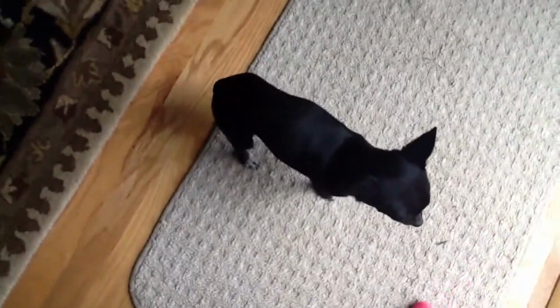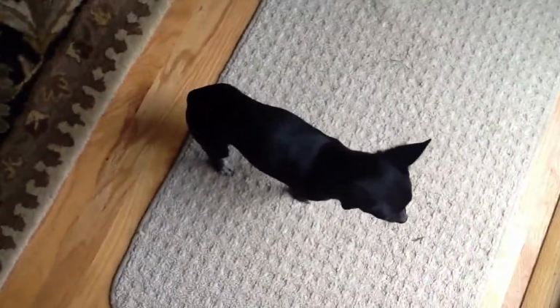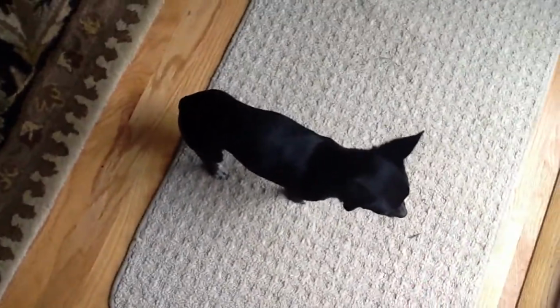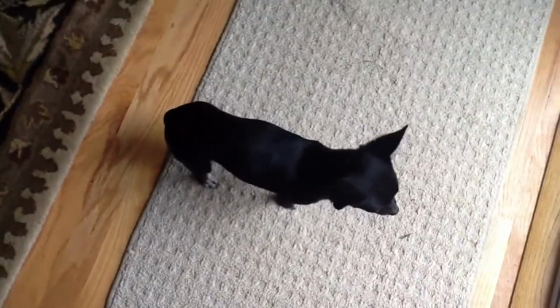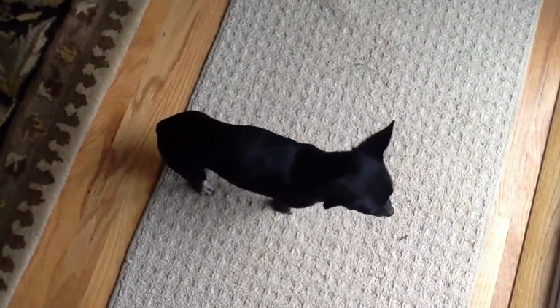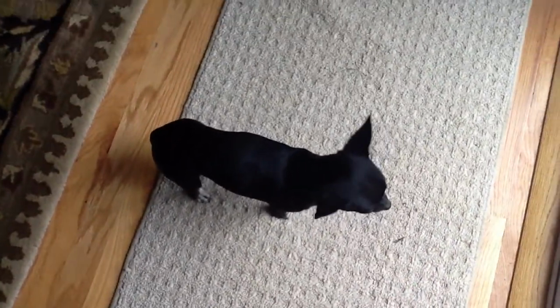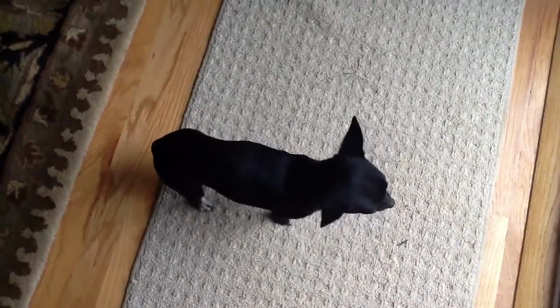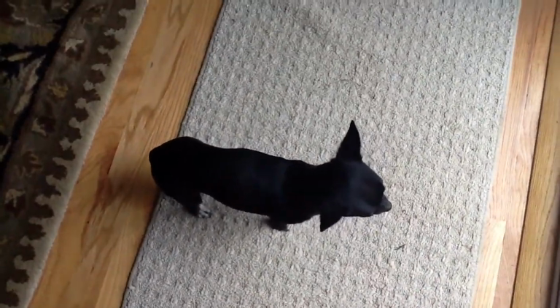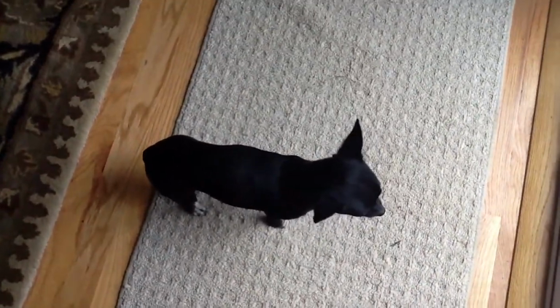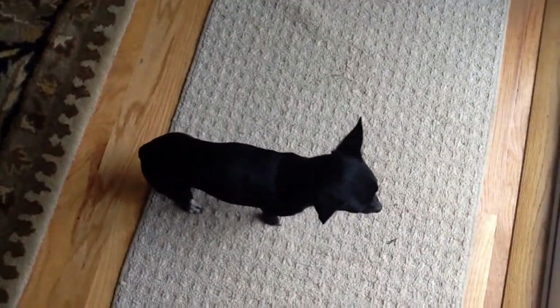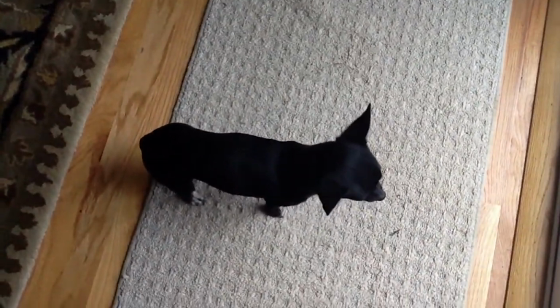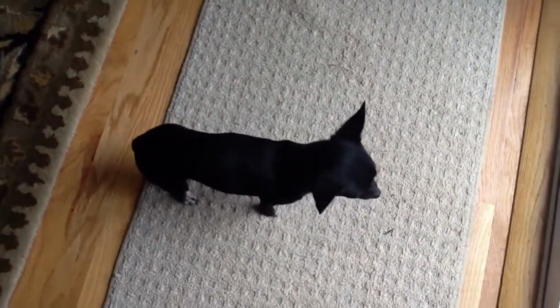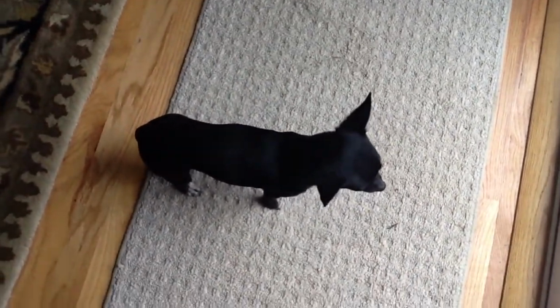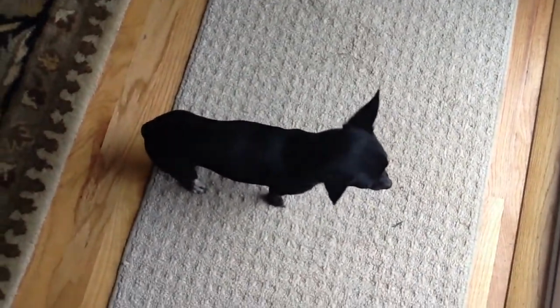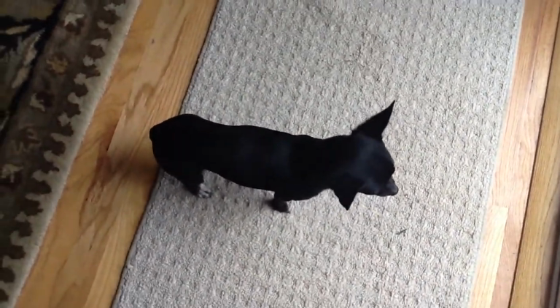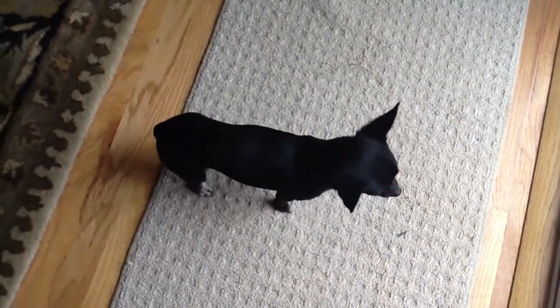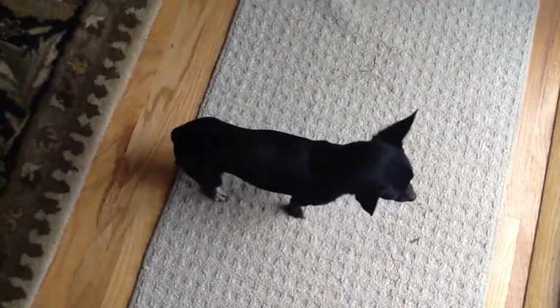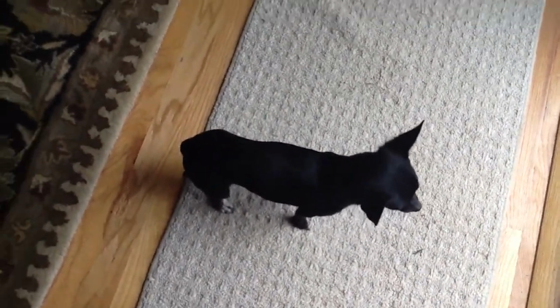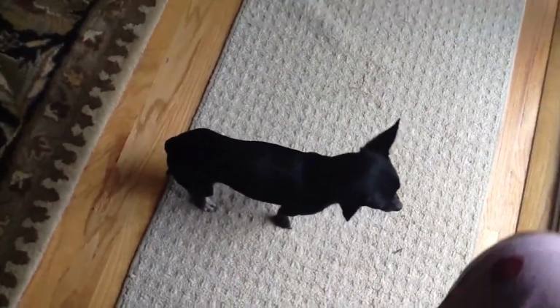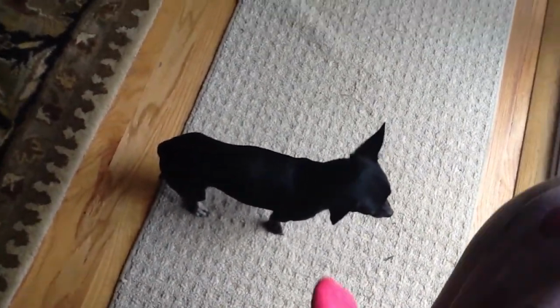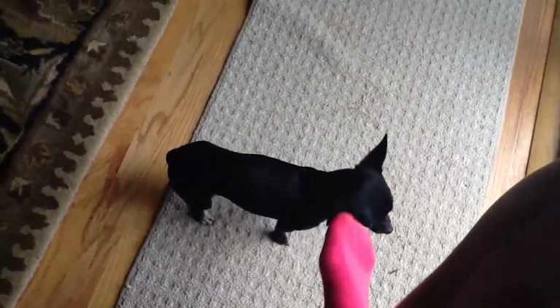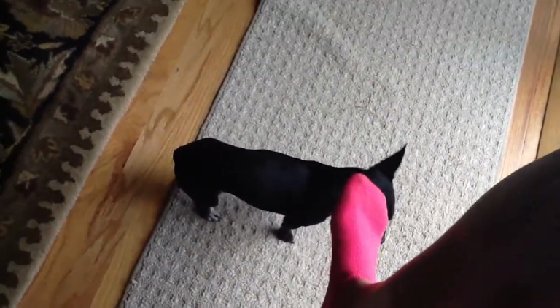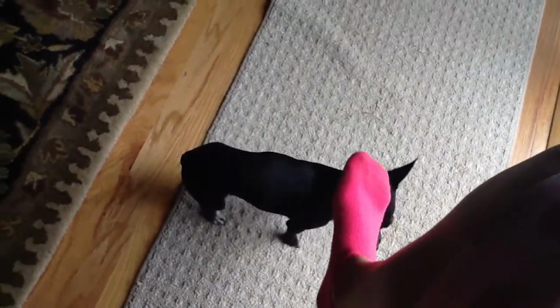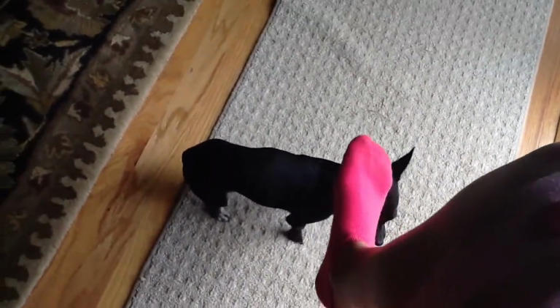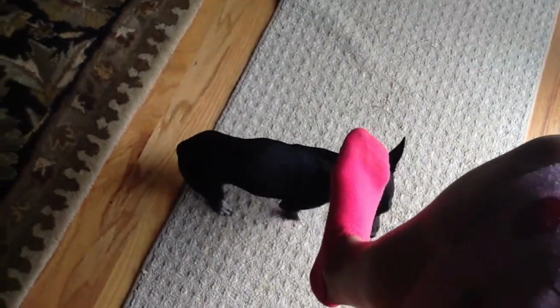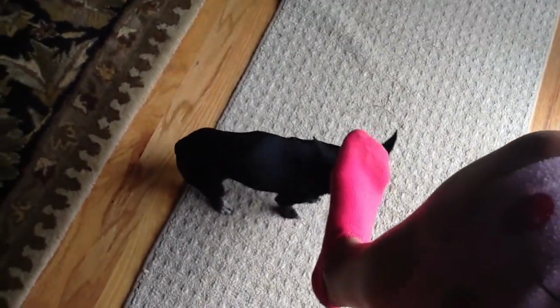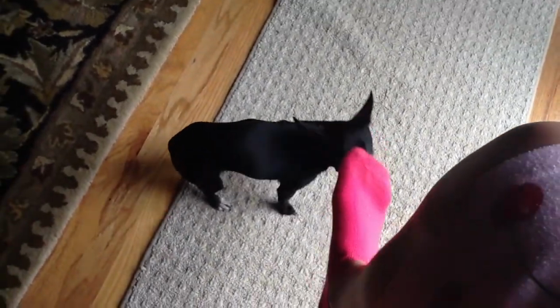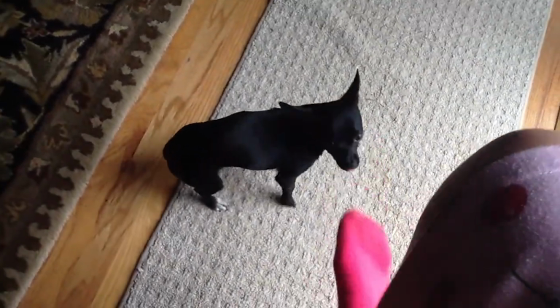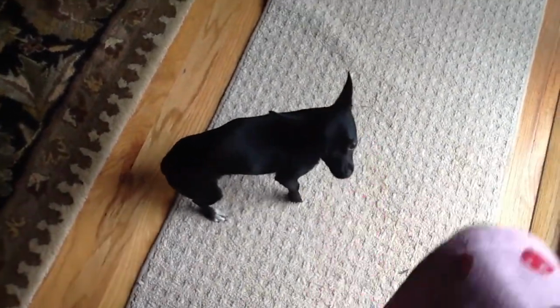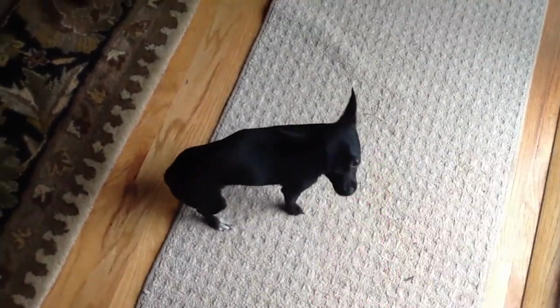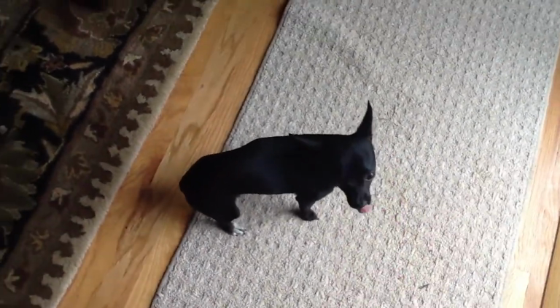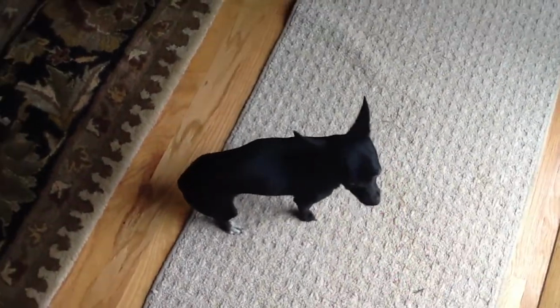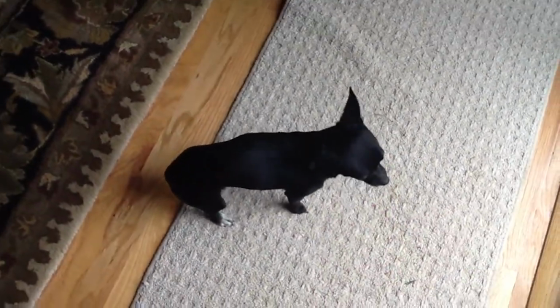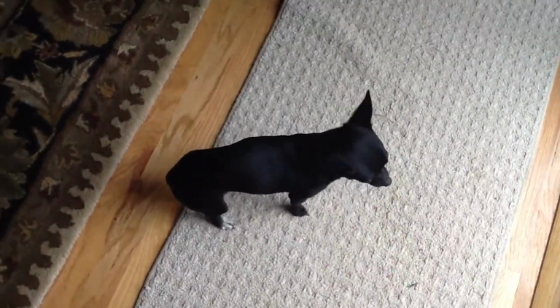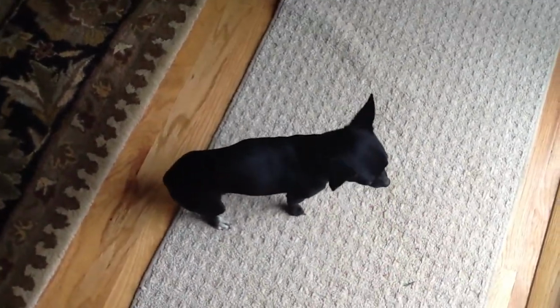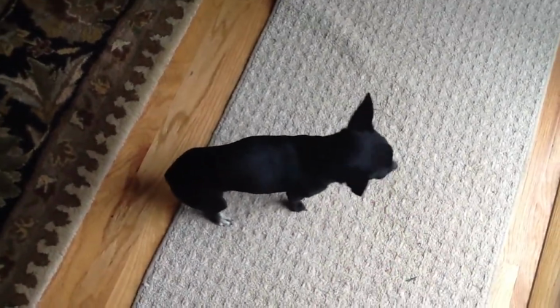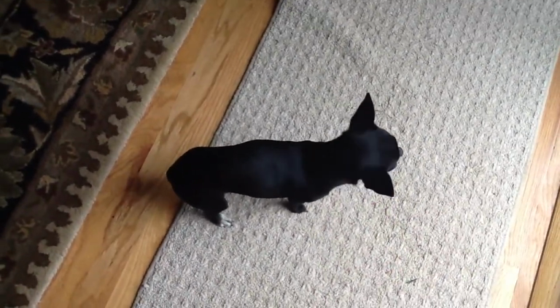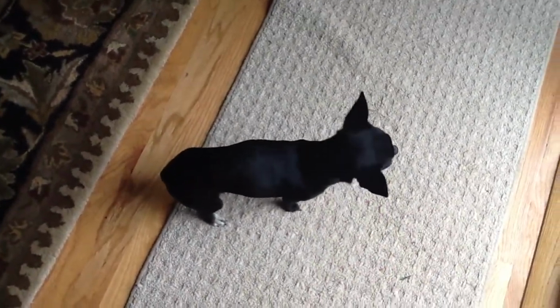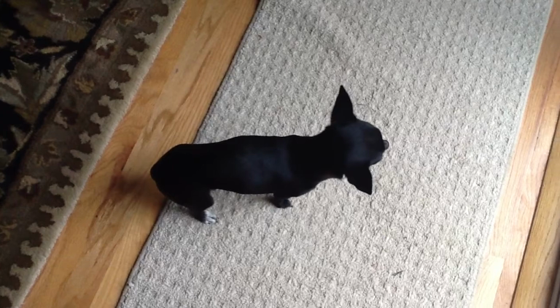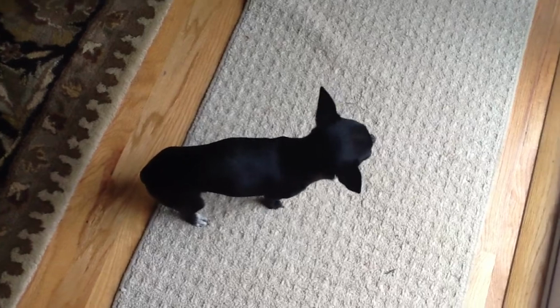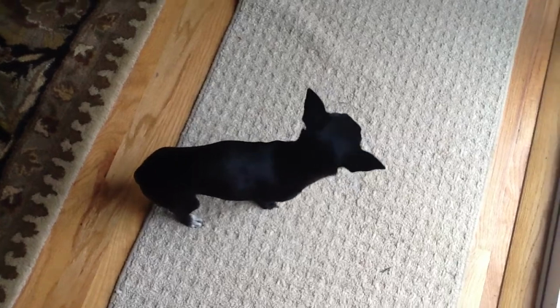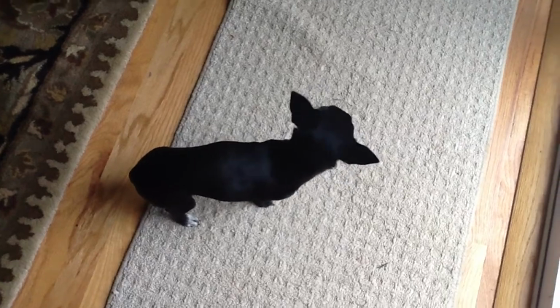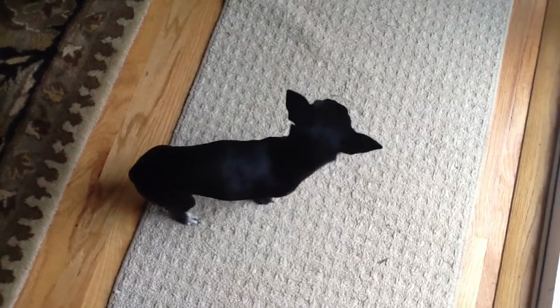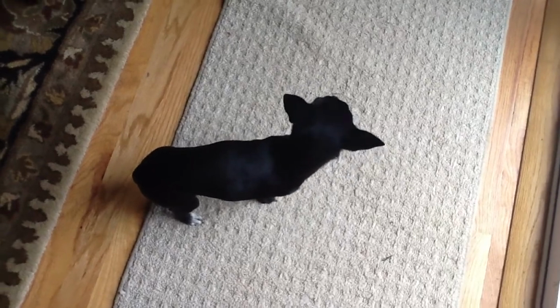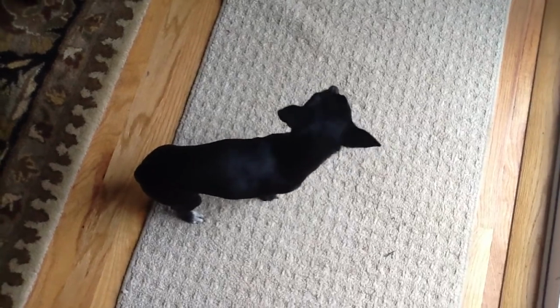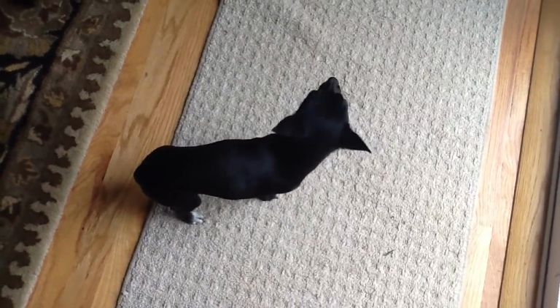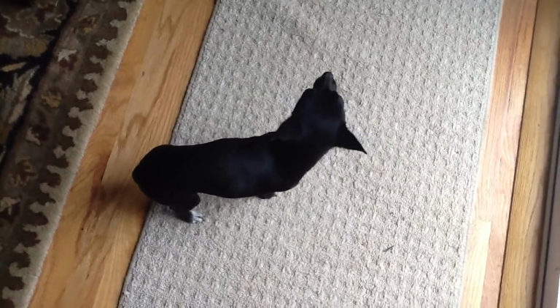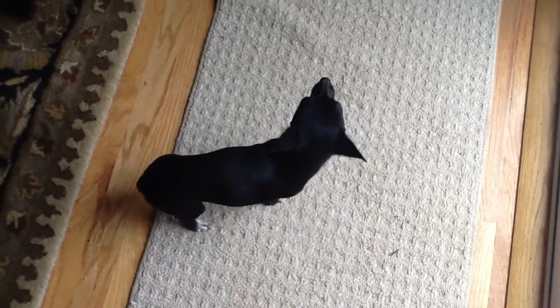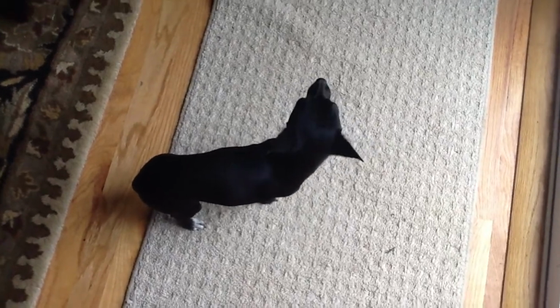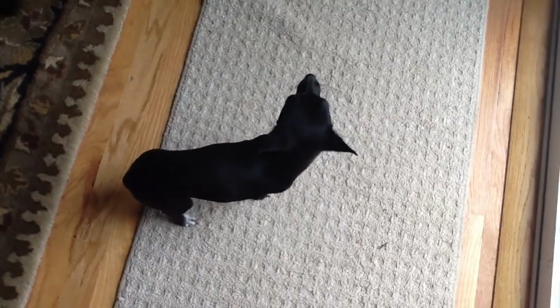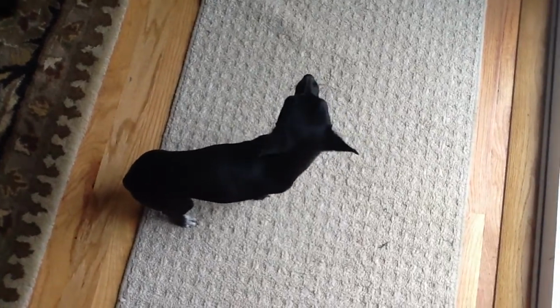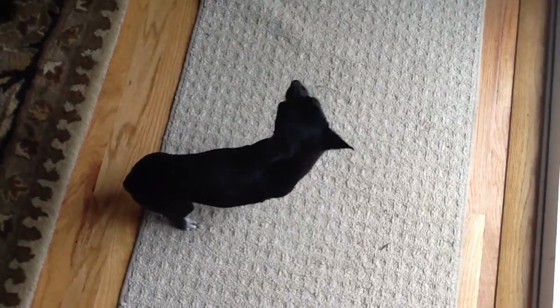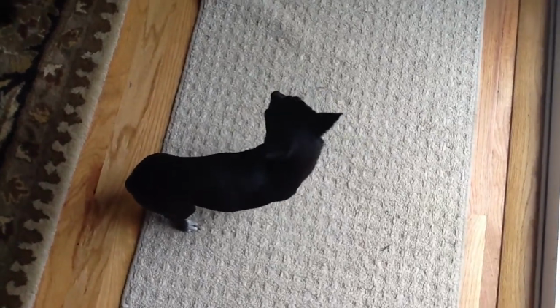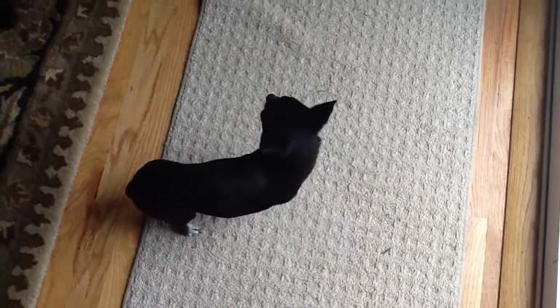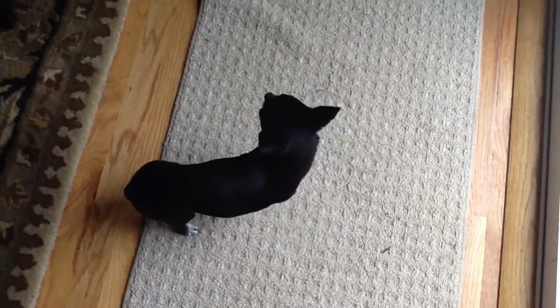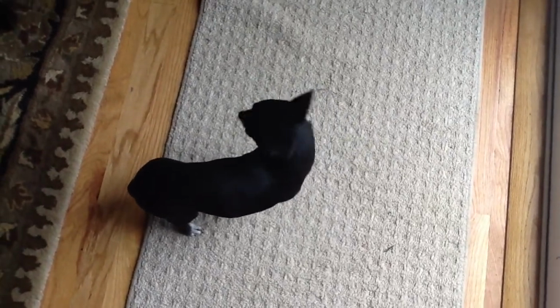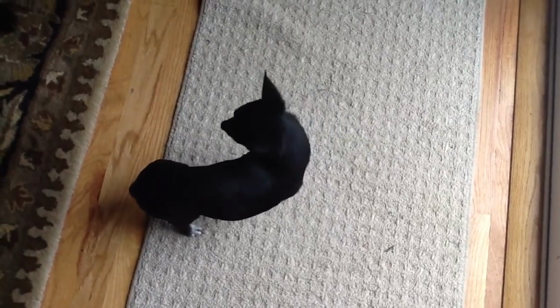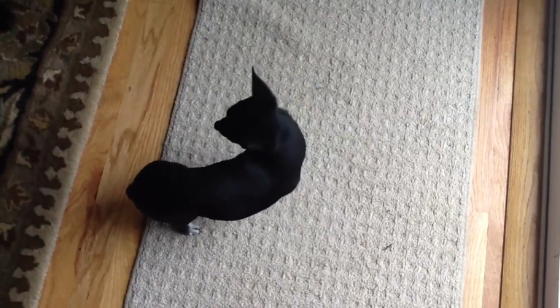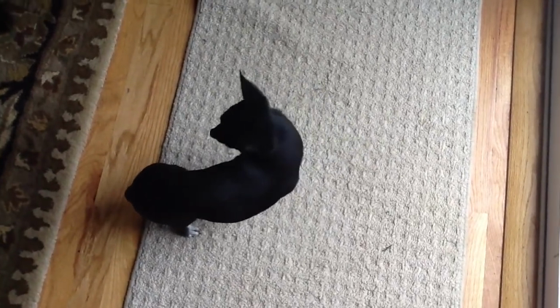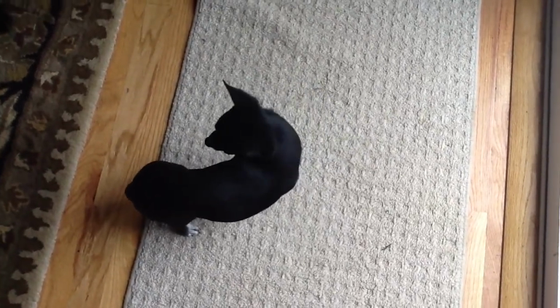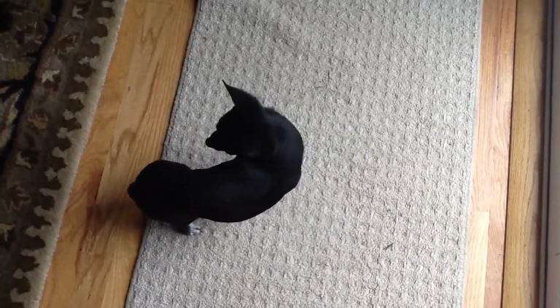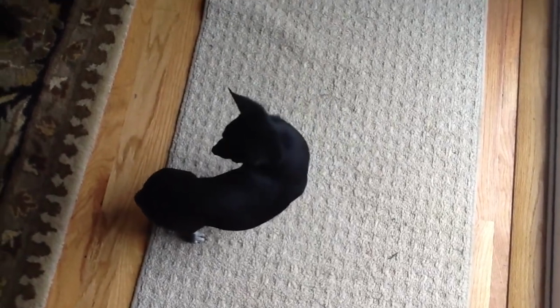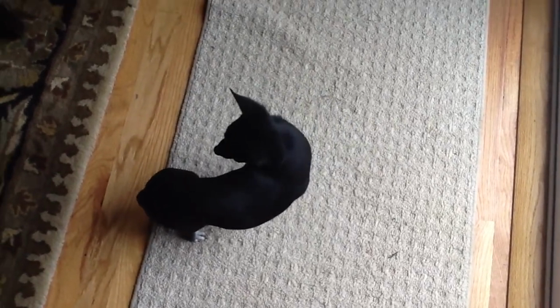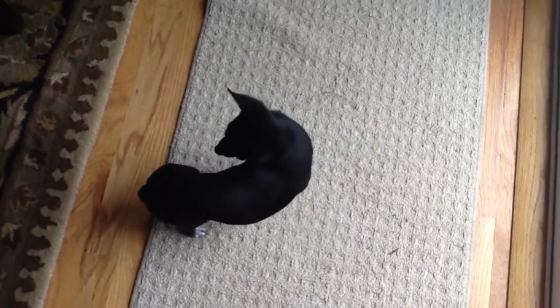And he's so tiny, but be careful you don't step on him — he'll get really scared. That's all. Bye bye.